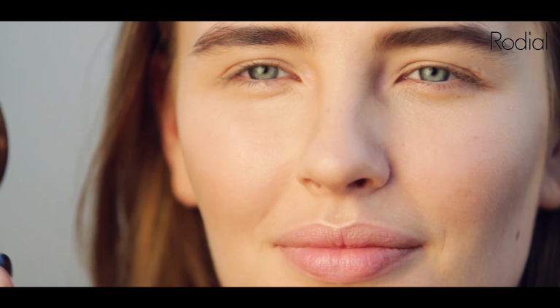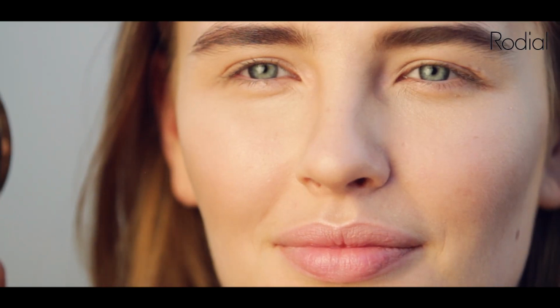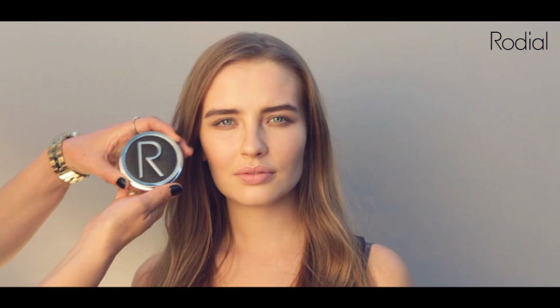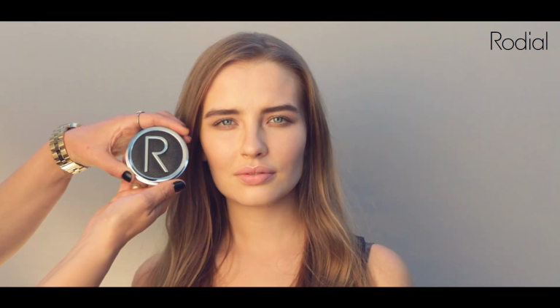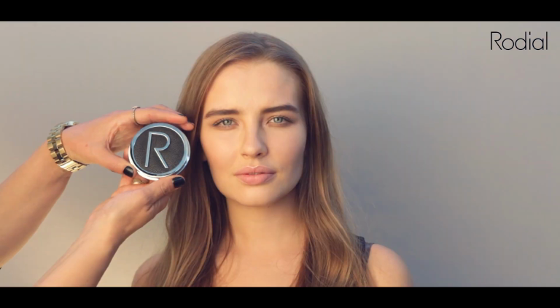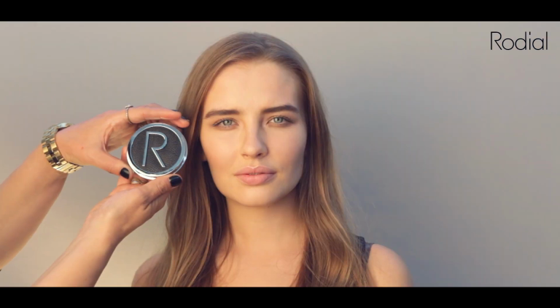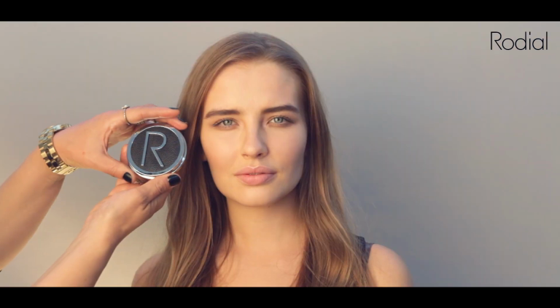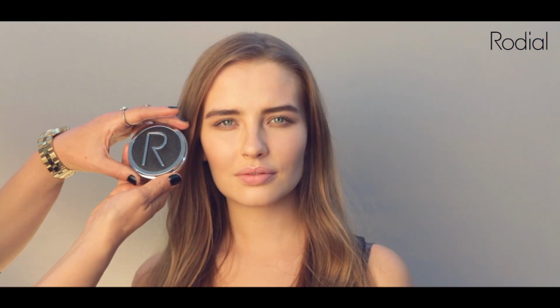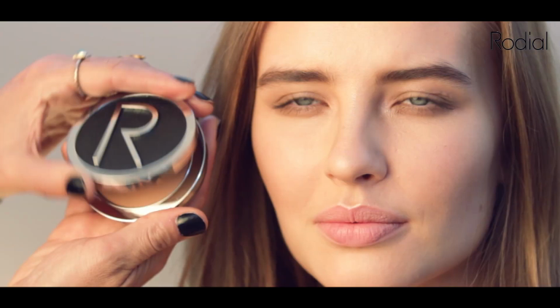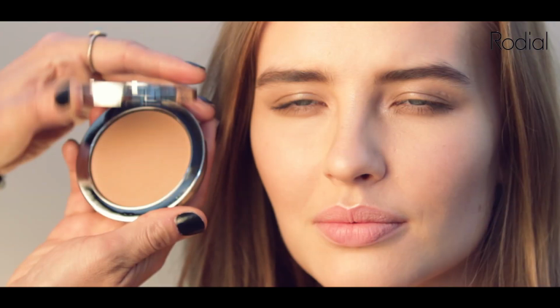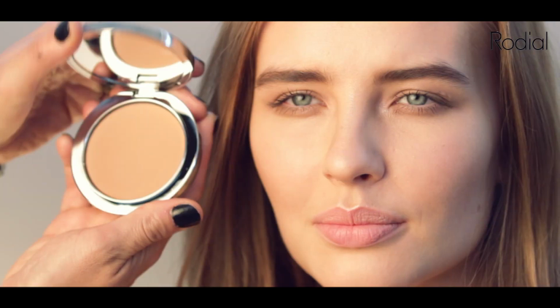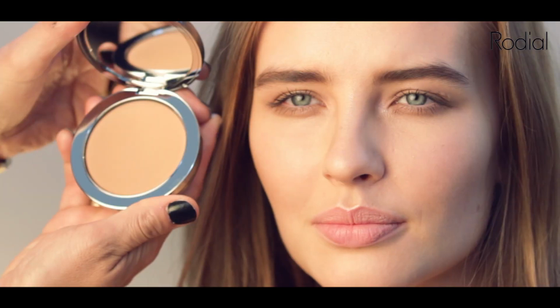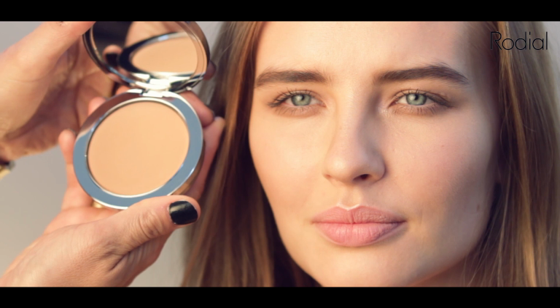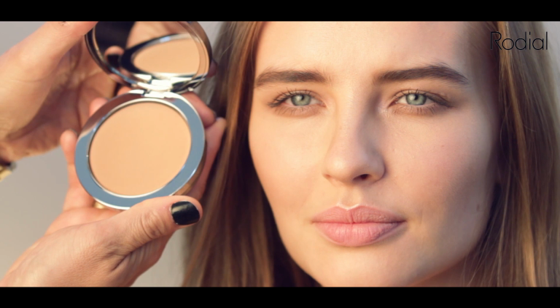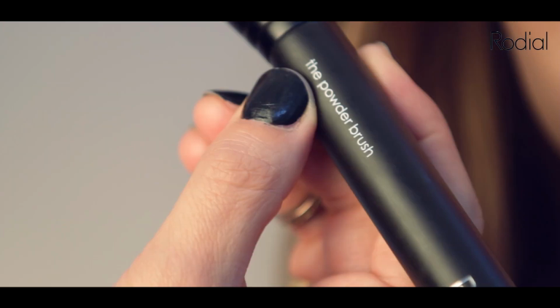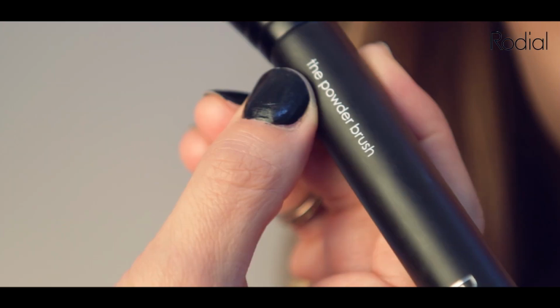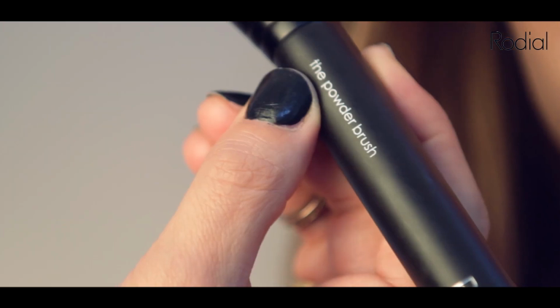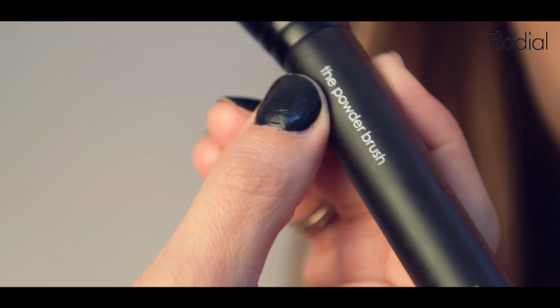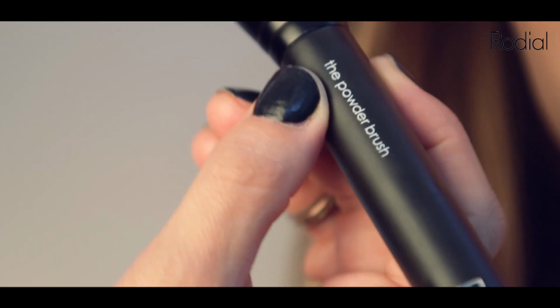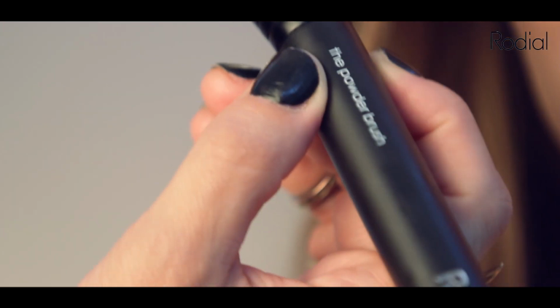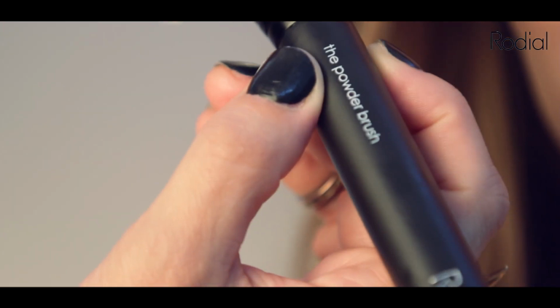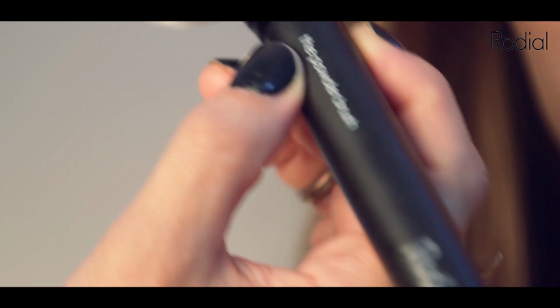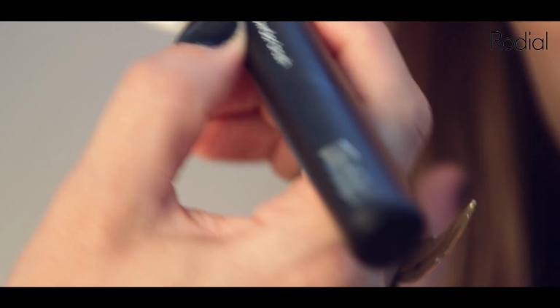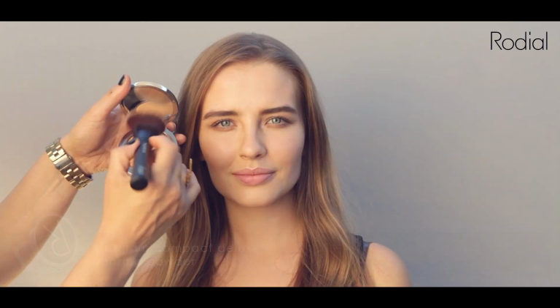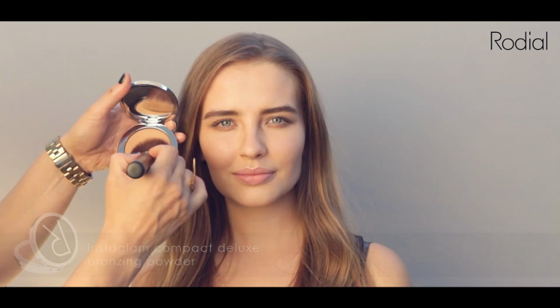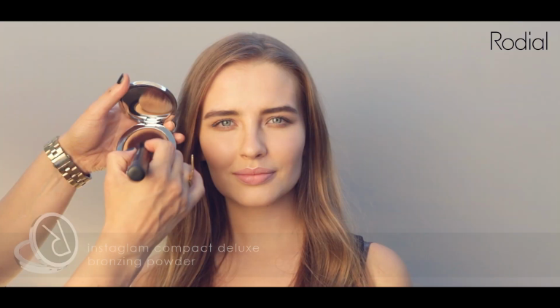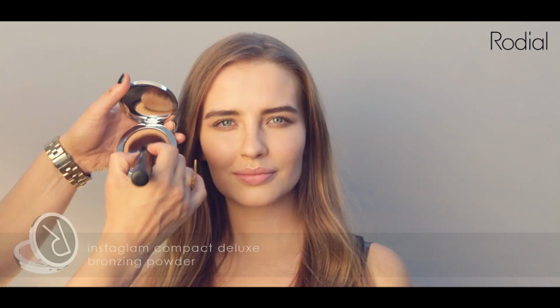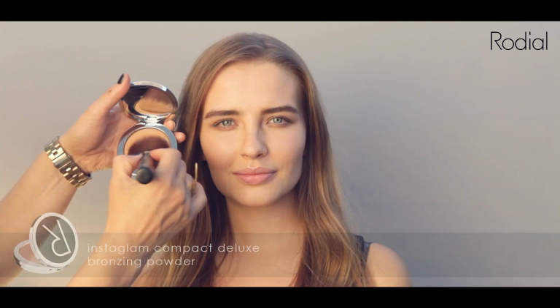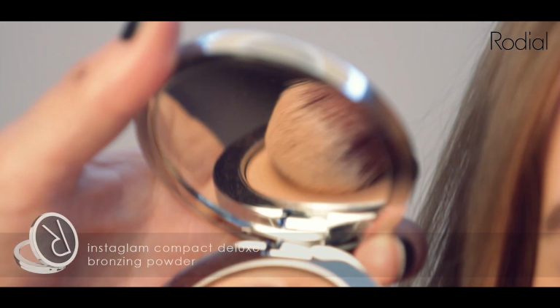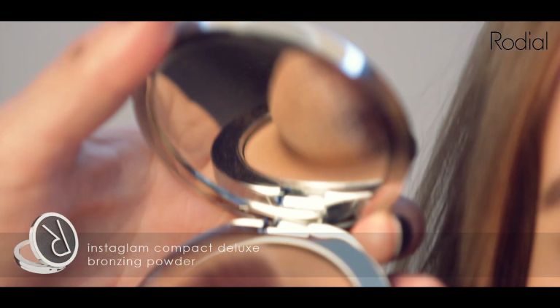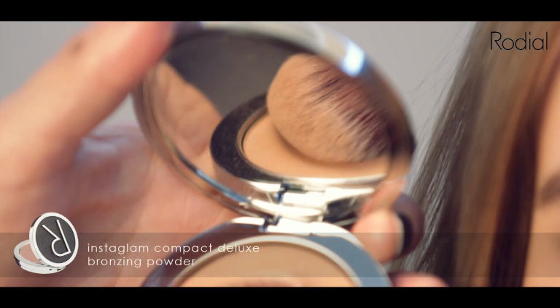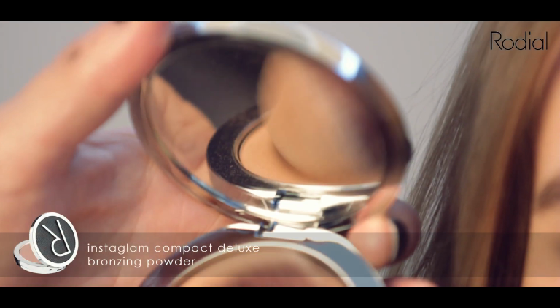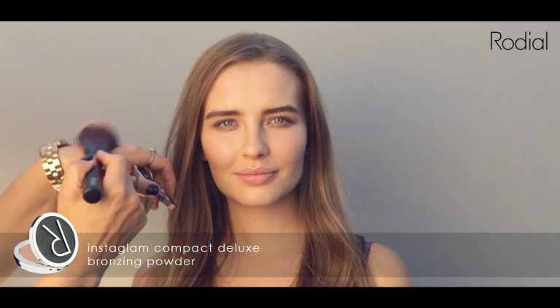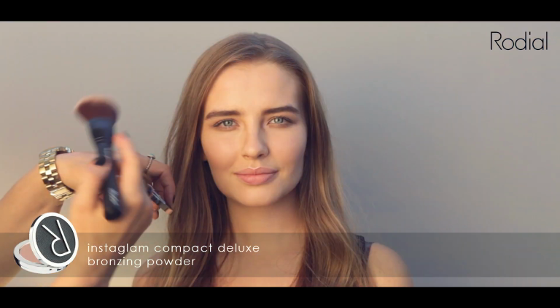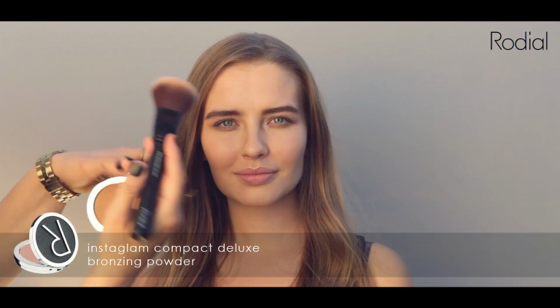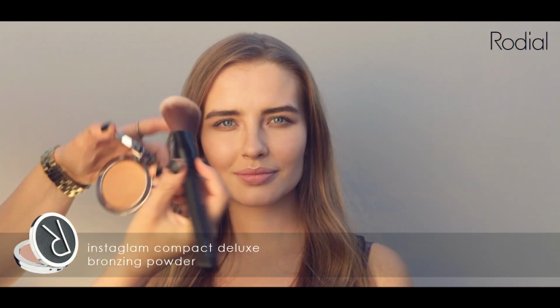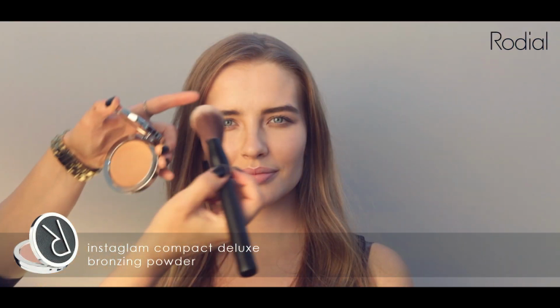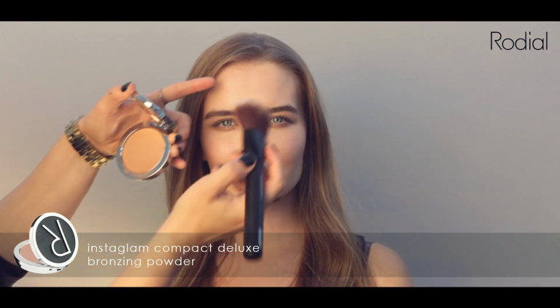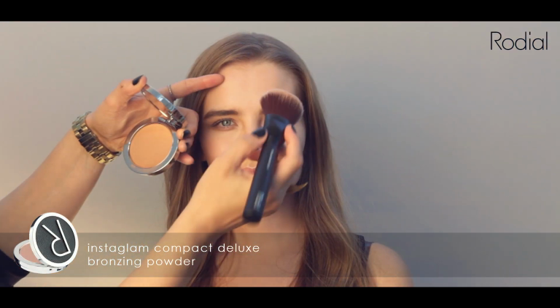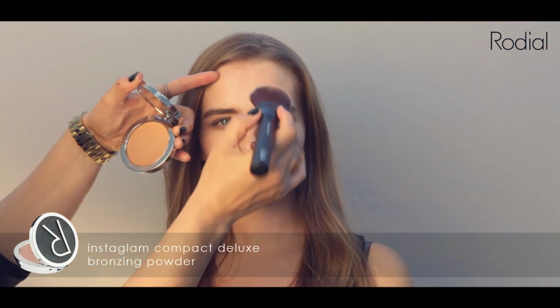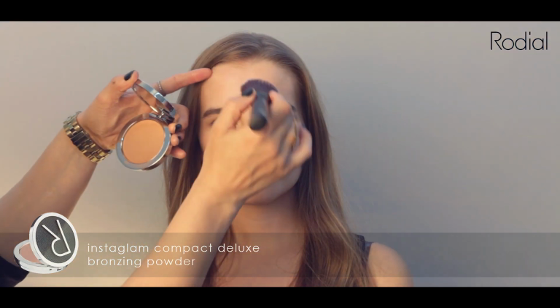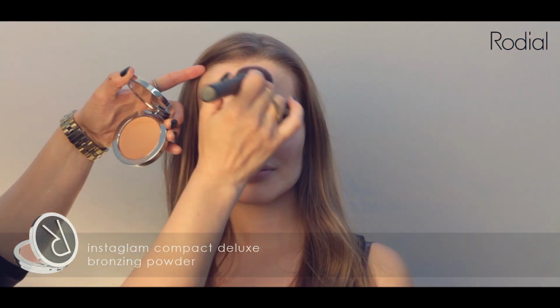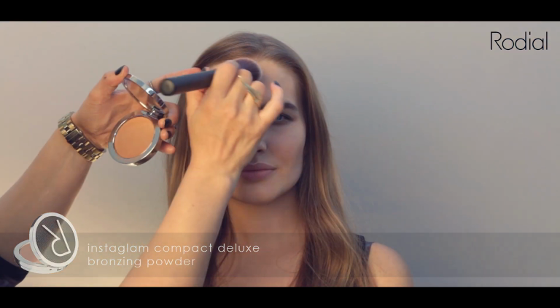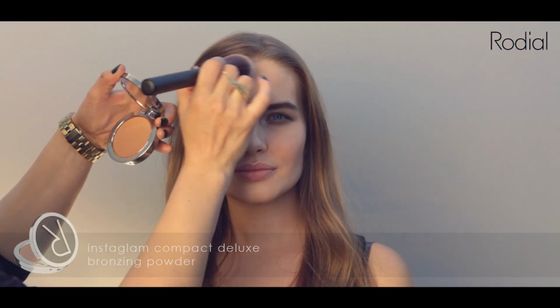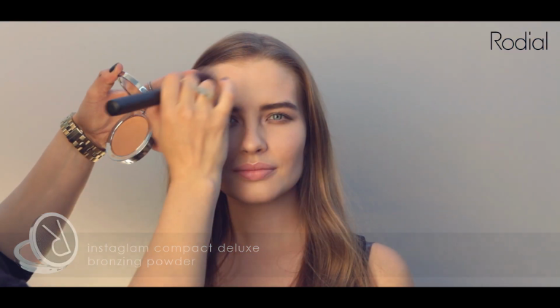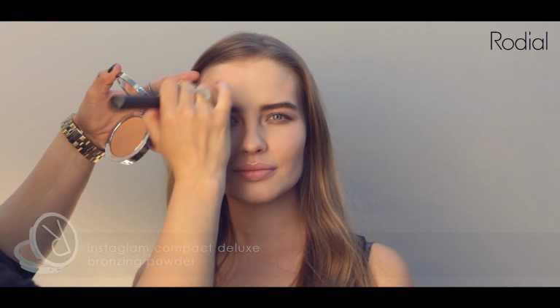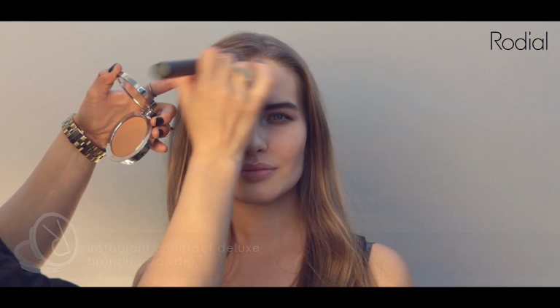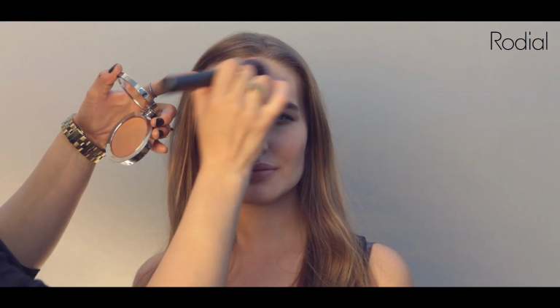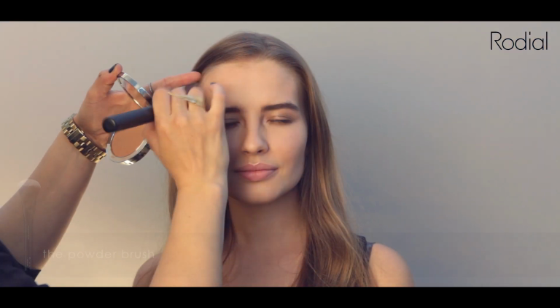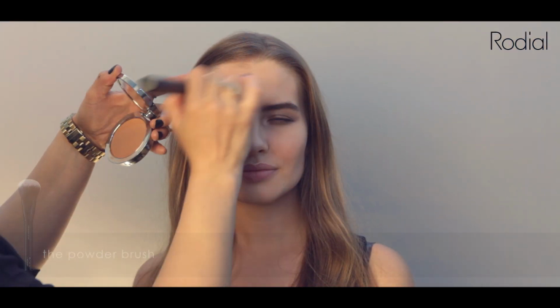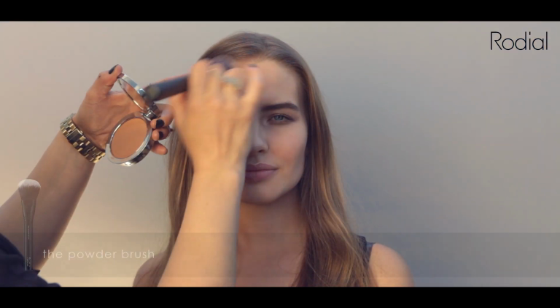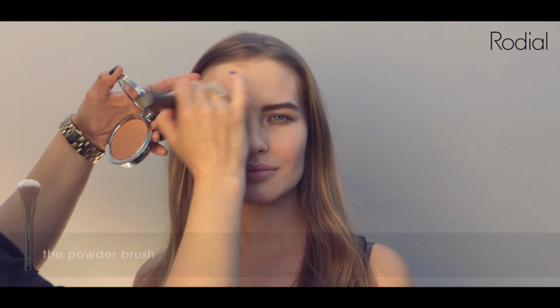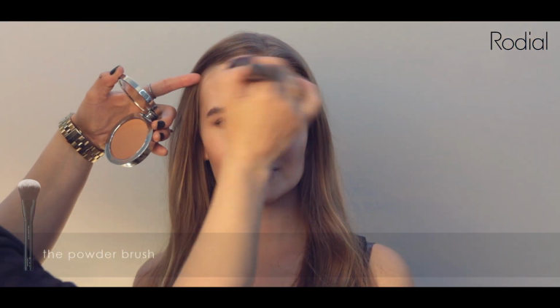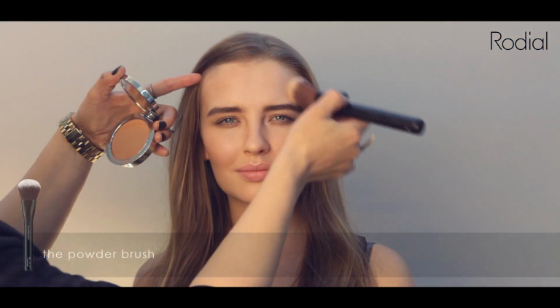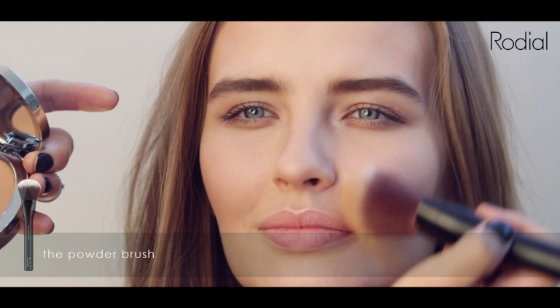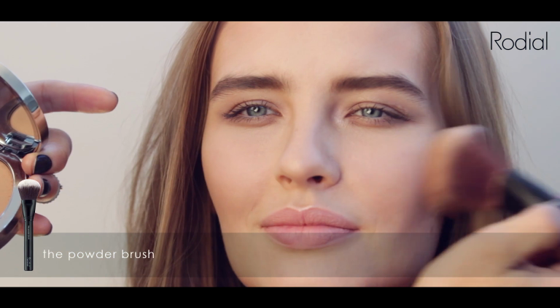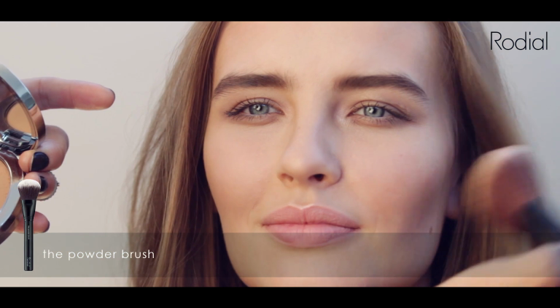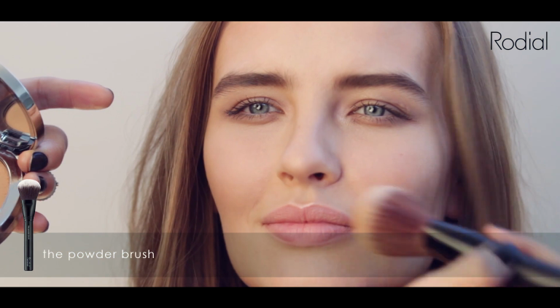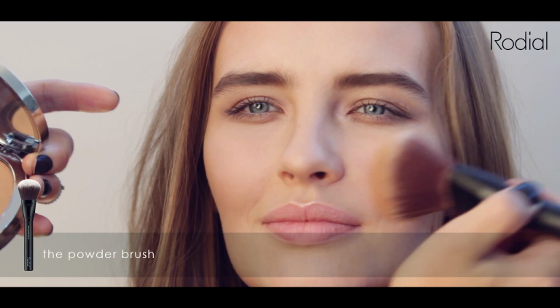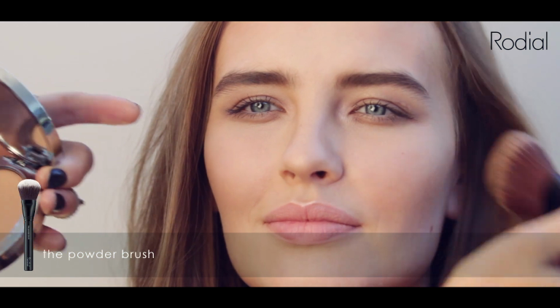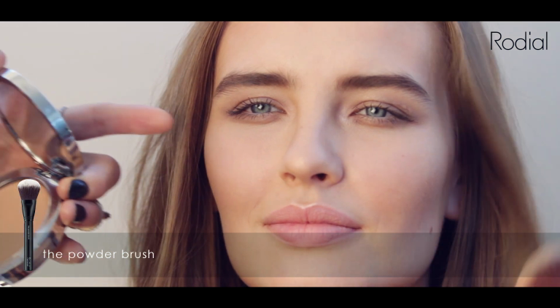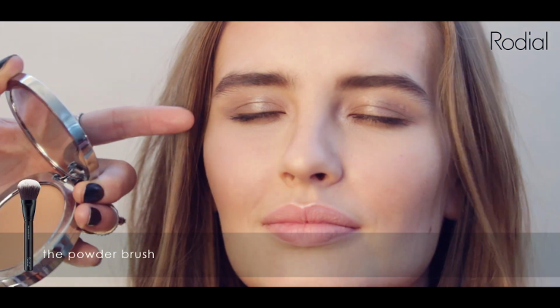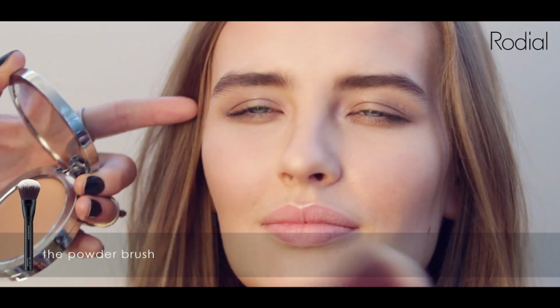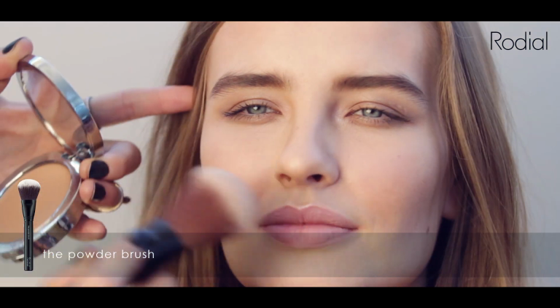To create warmth and accentuate your contour, take the Rodeo Bronzing Powder and Powder Brush and sweep across the temples and along the cheekbones.